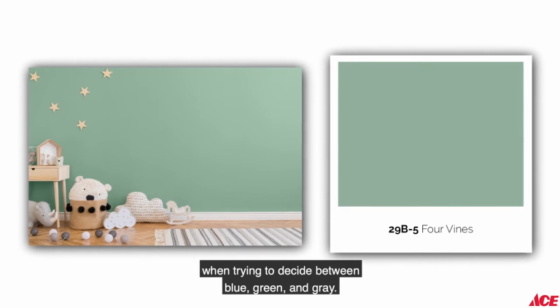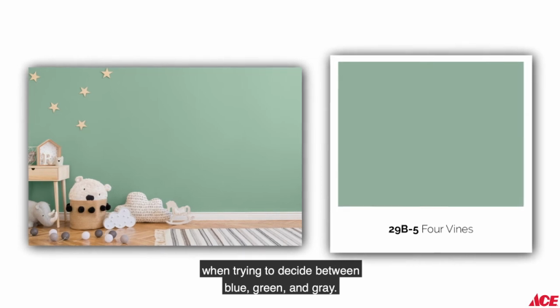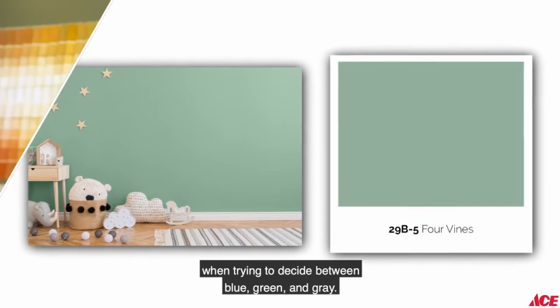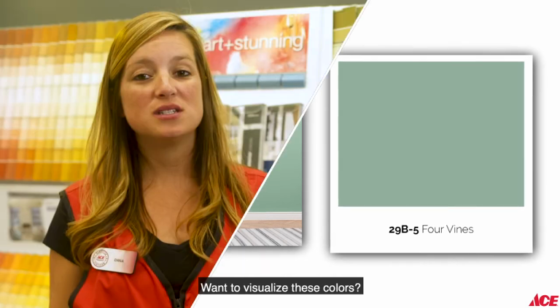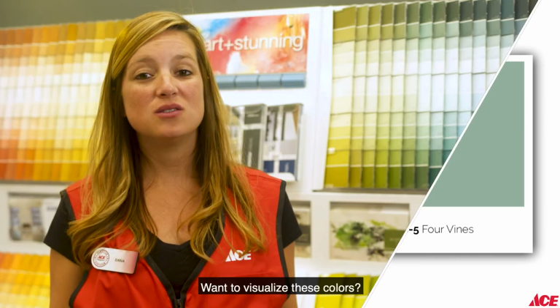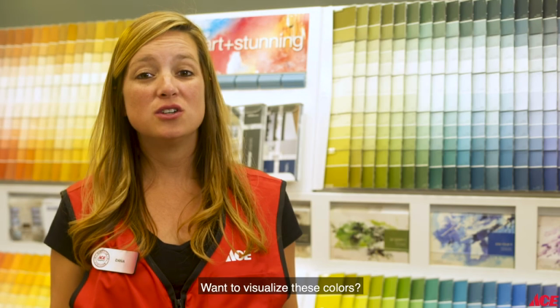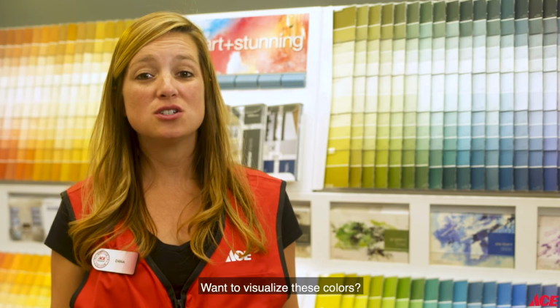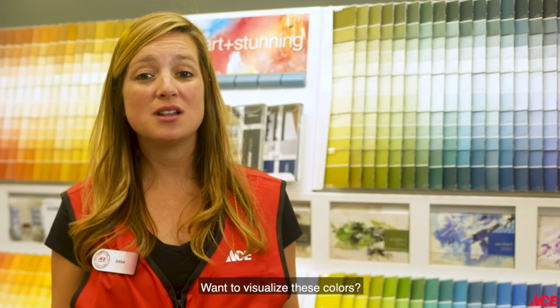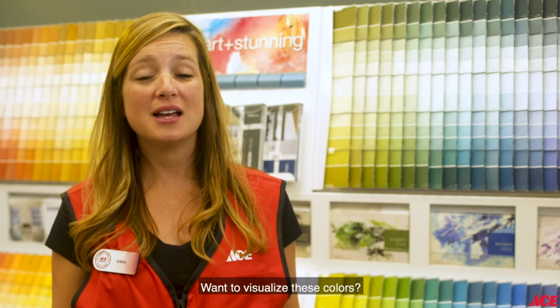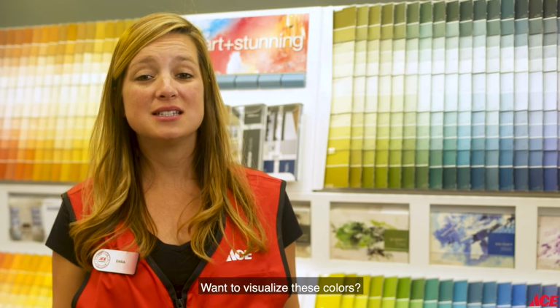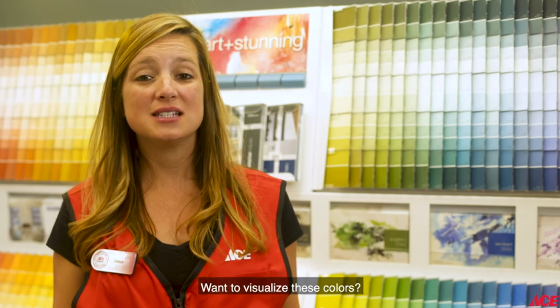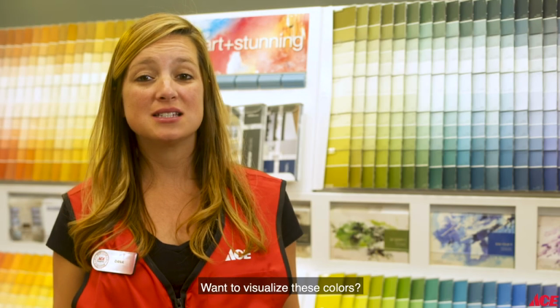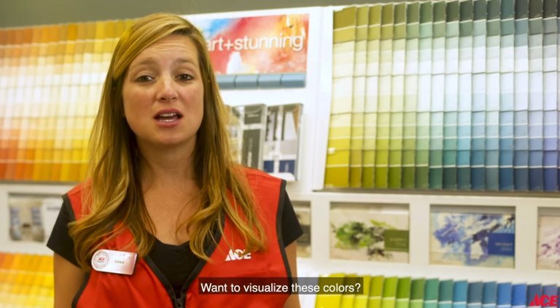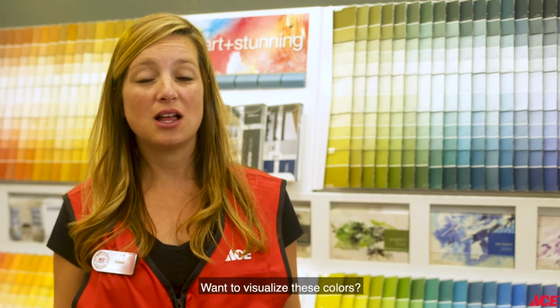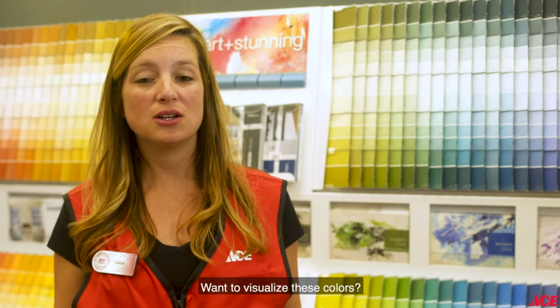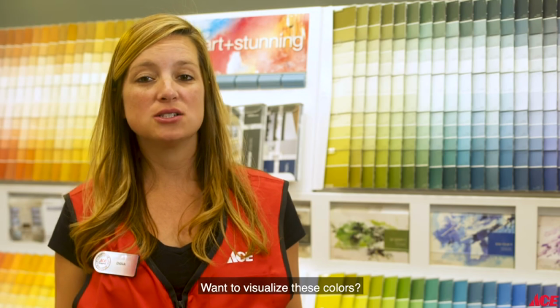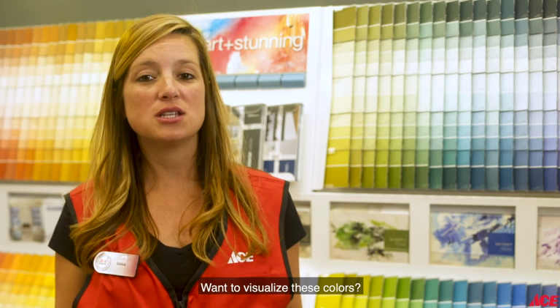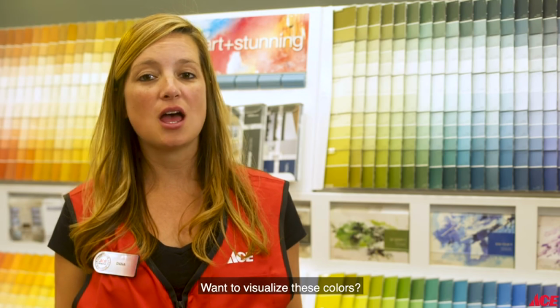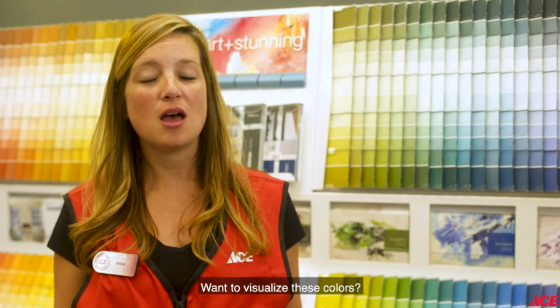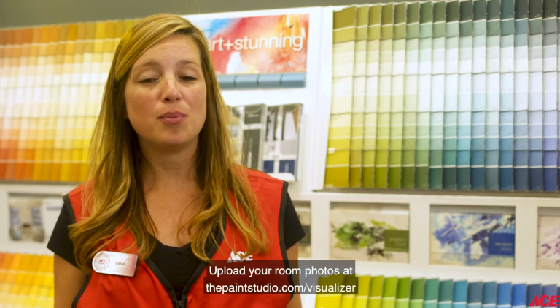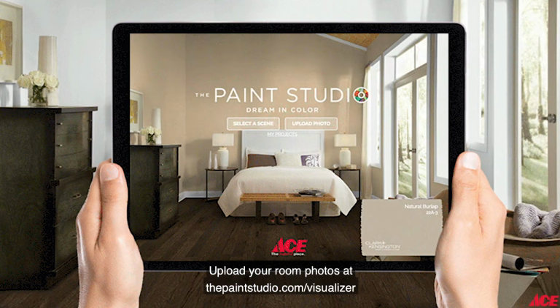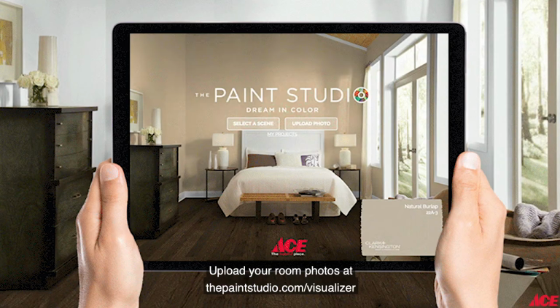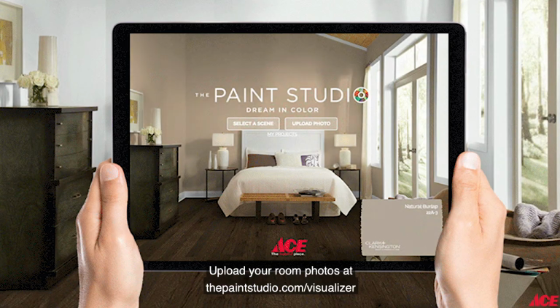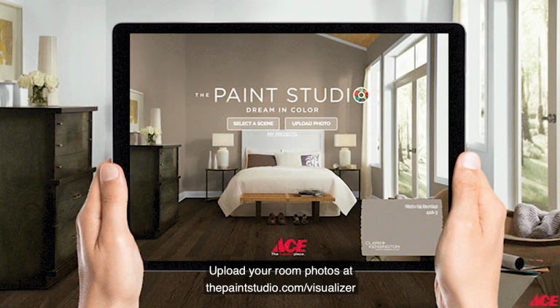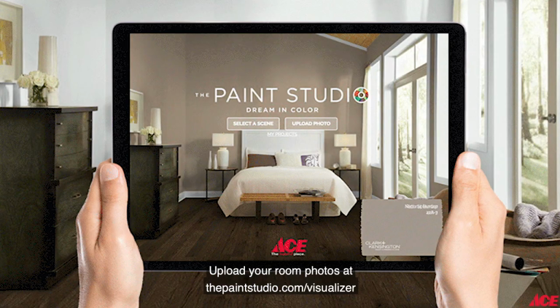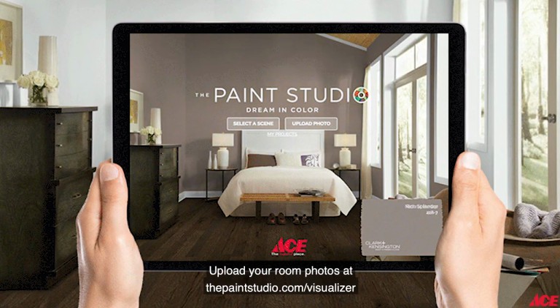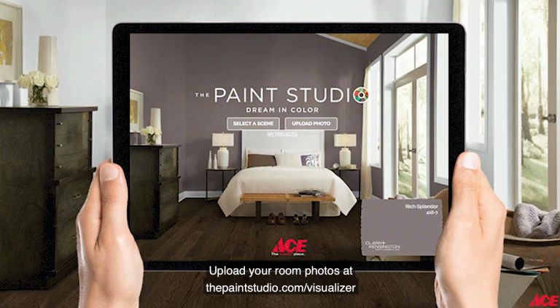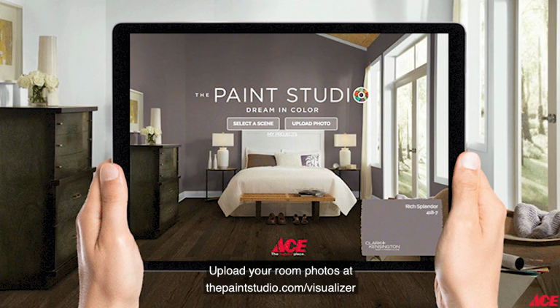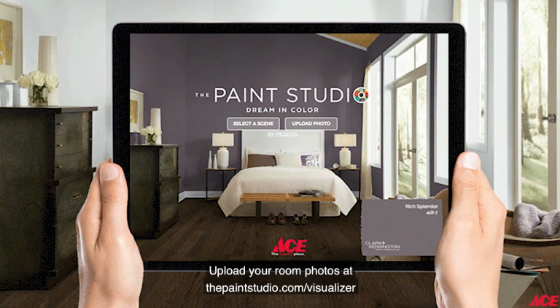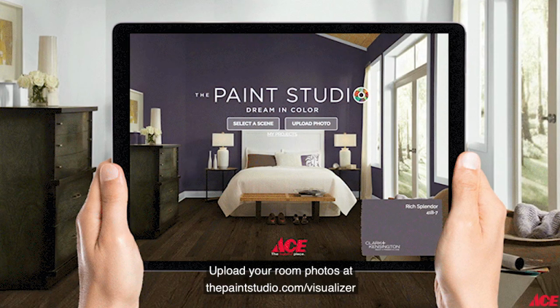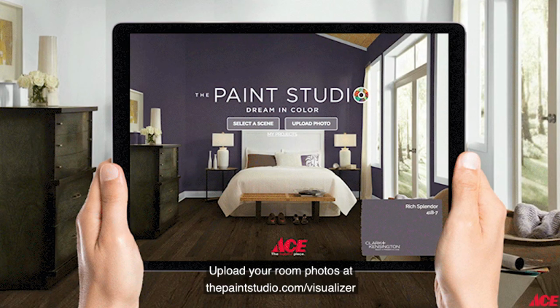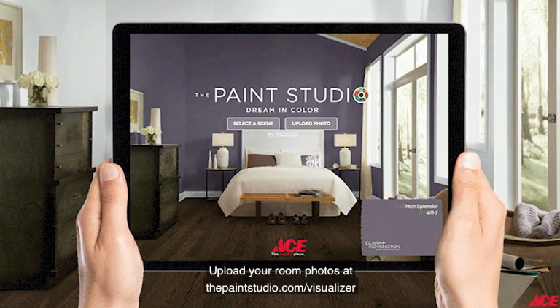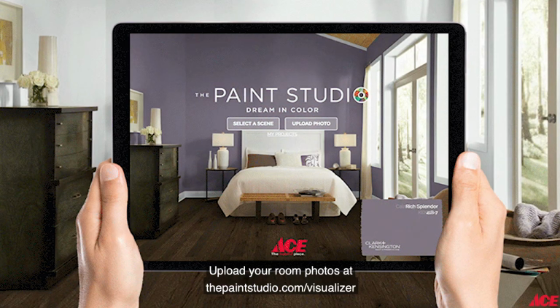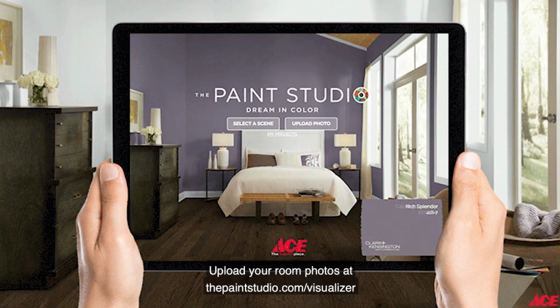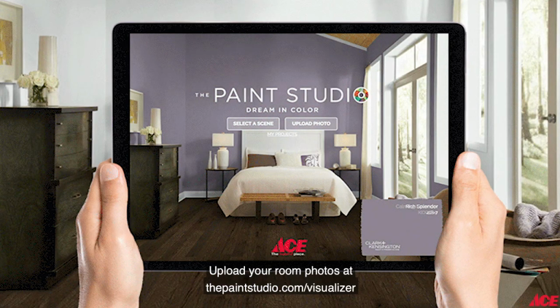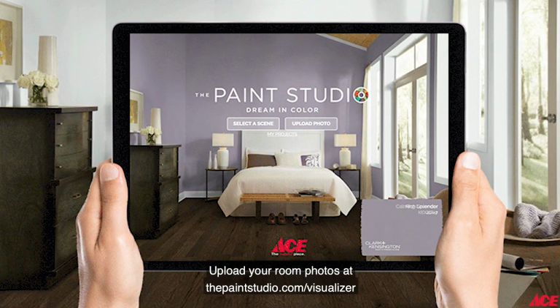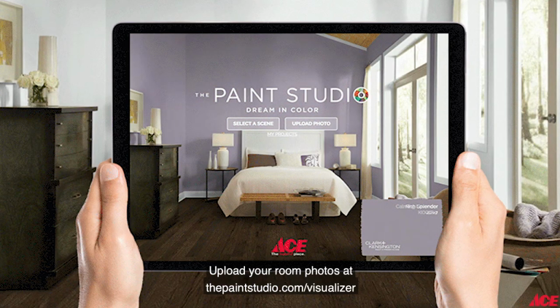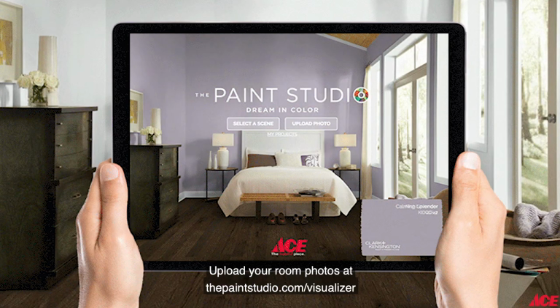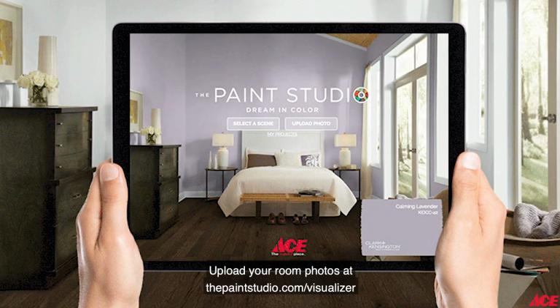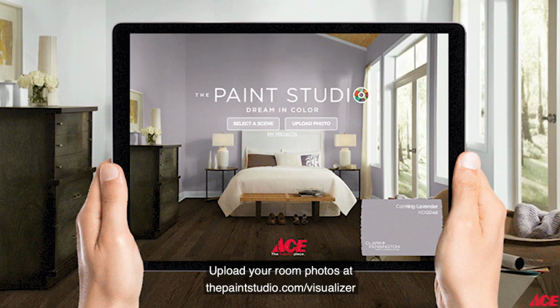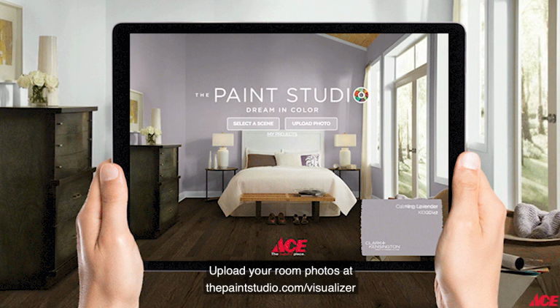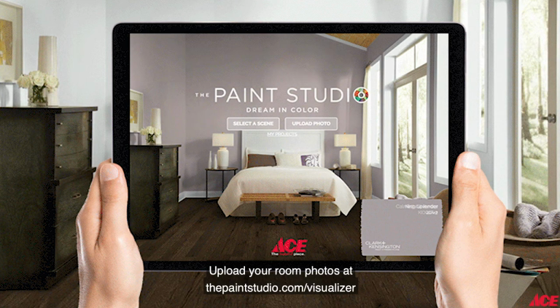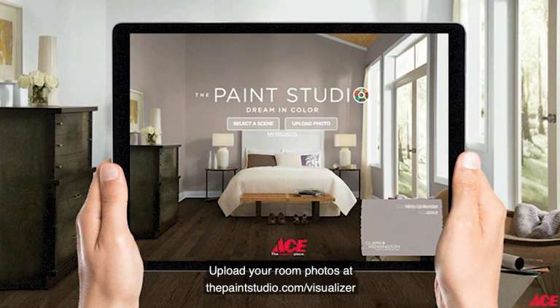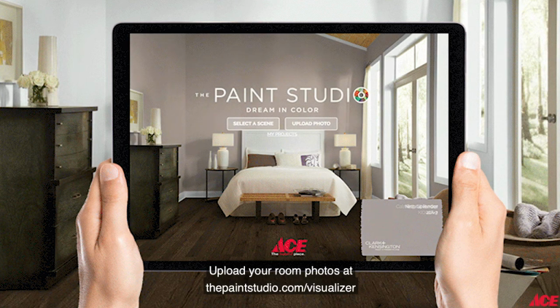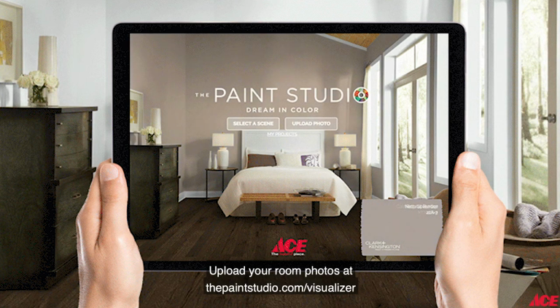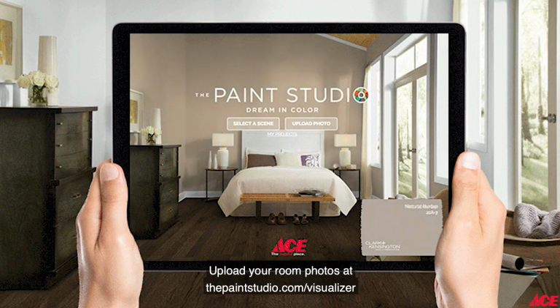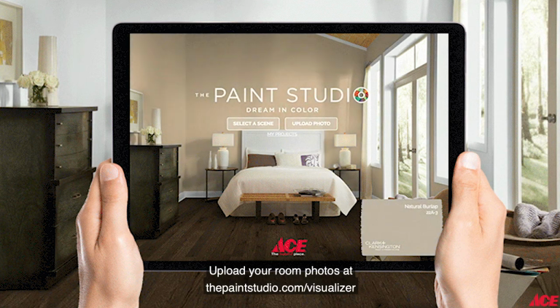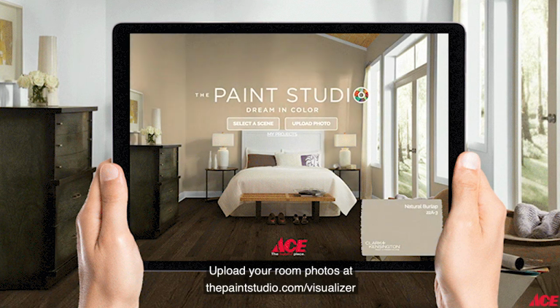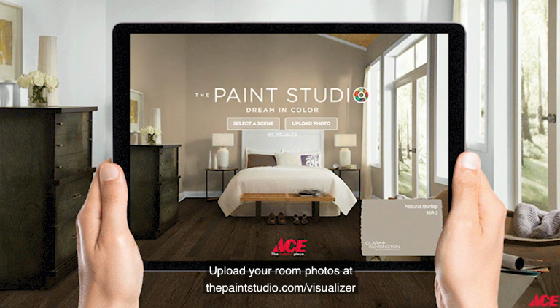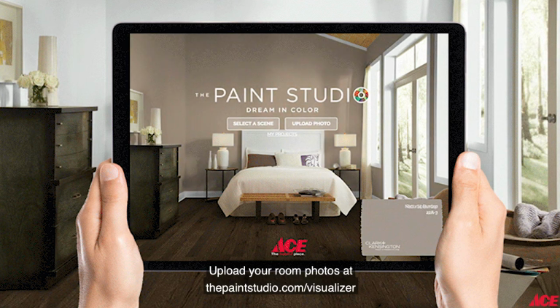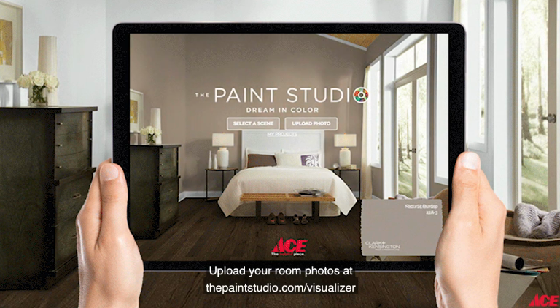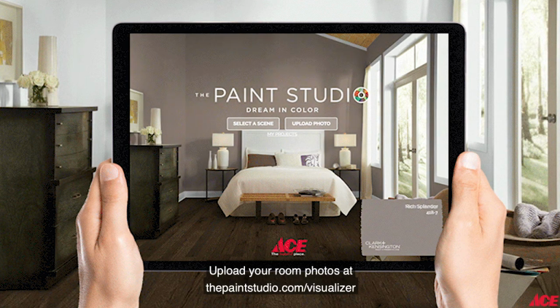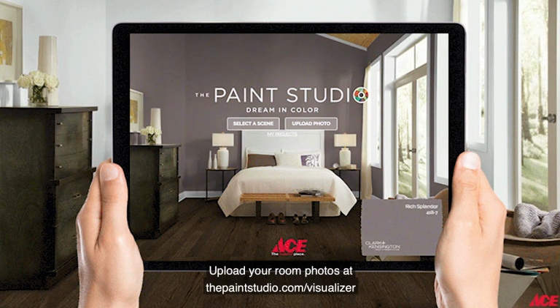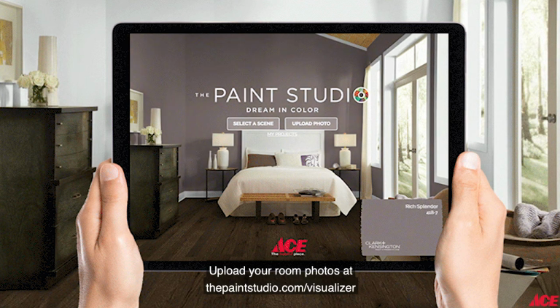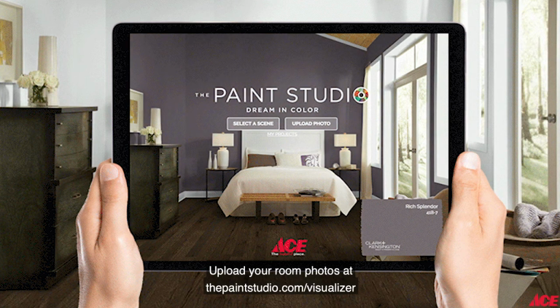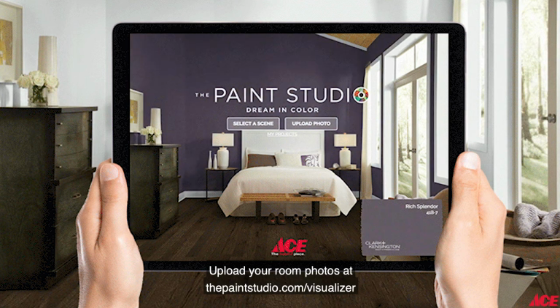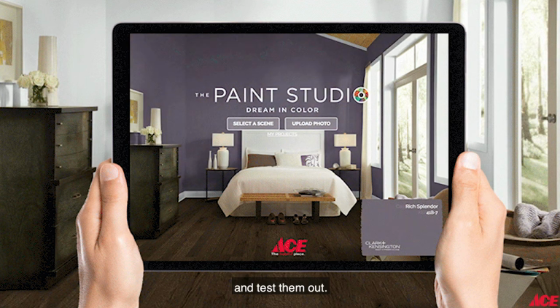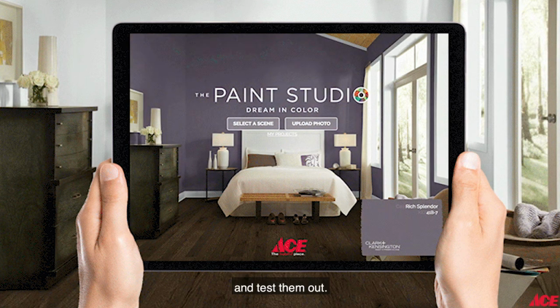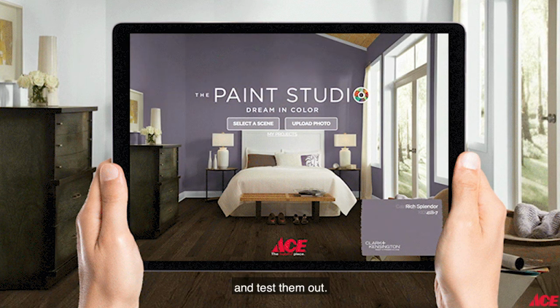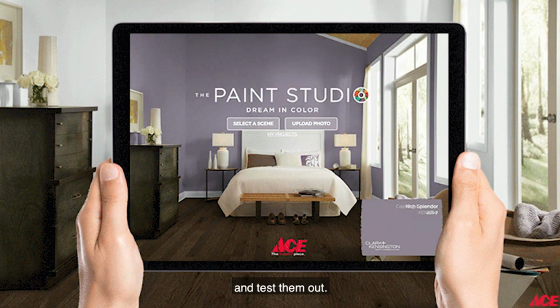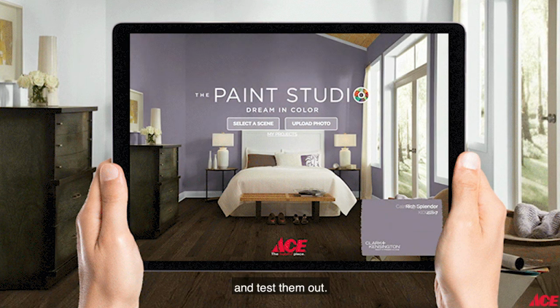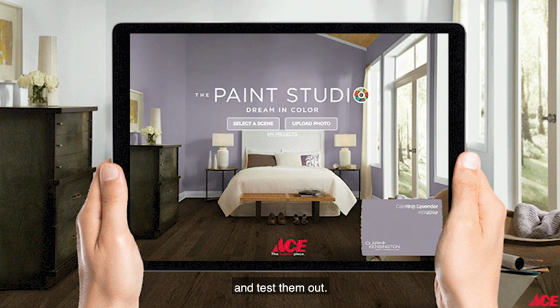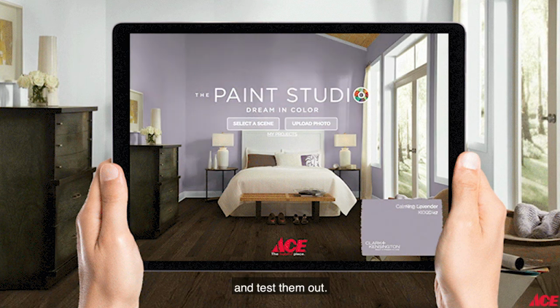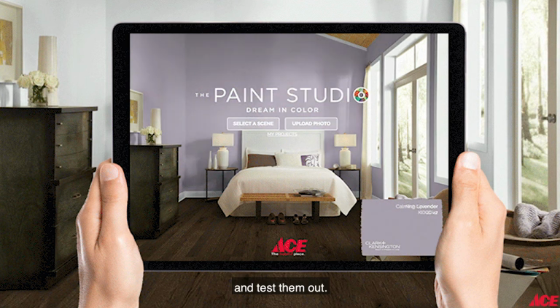Want to visualize these colors? Upload your room photos at thepaintstudio.com/visualizer and test them out.